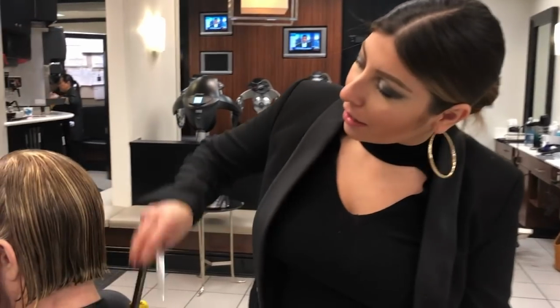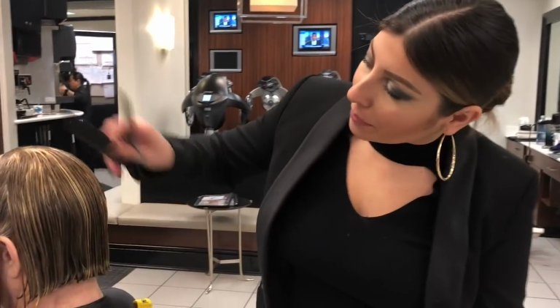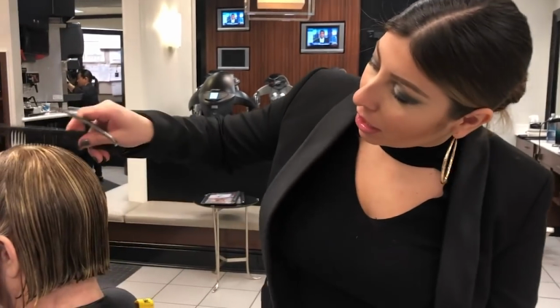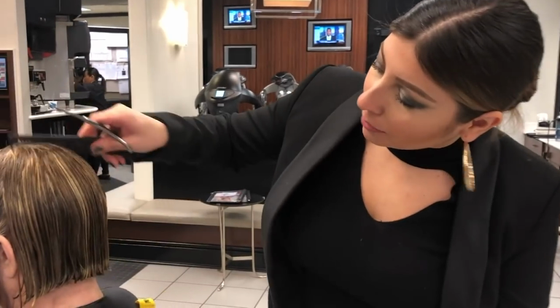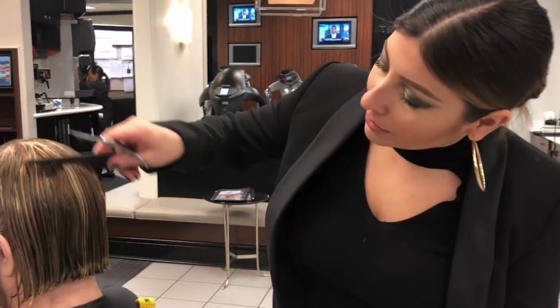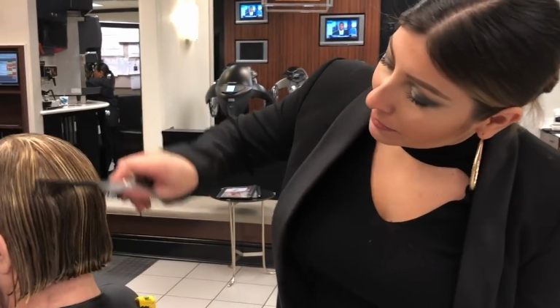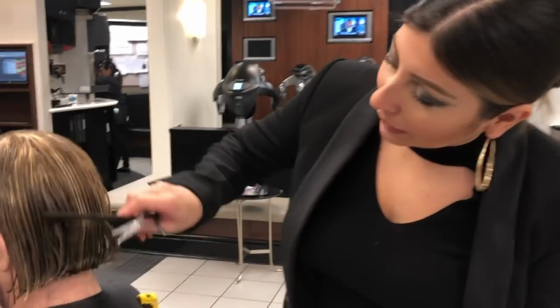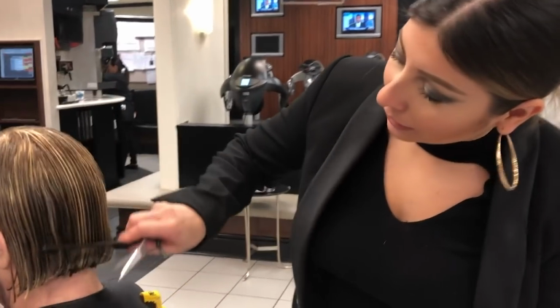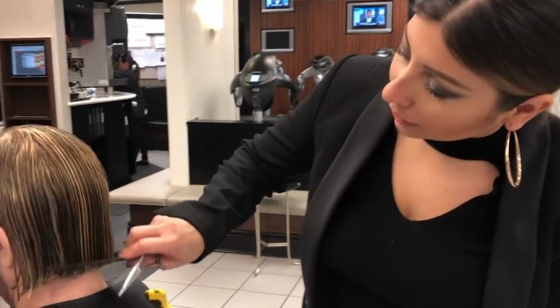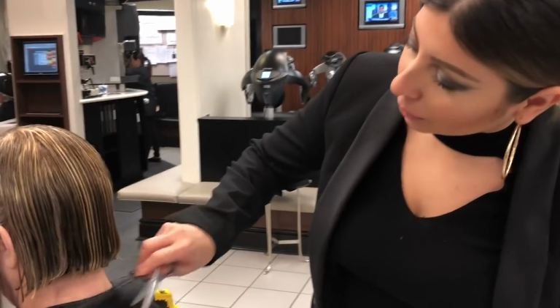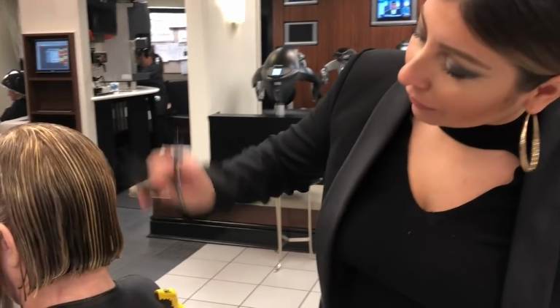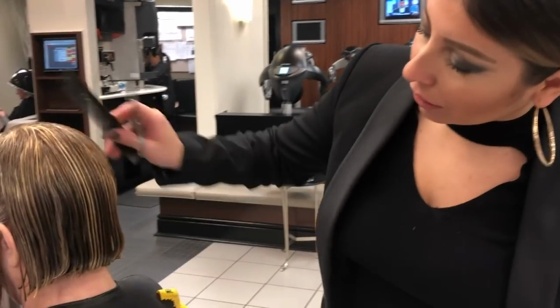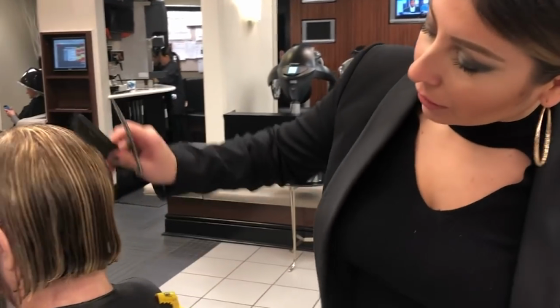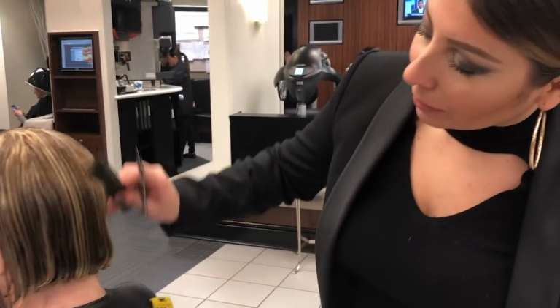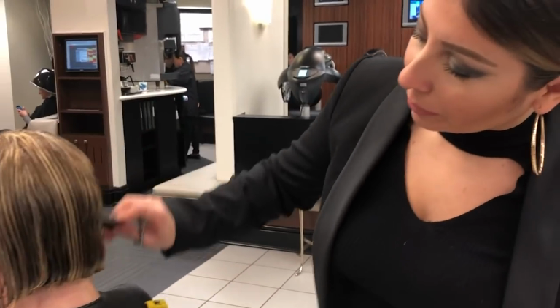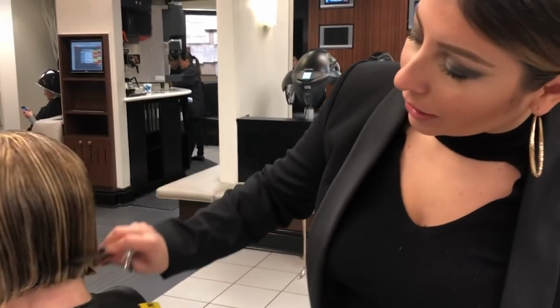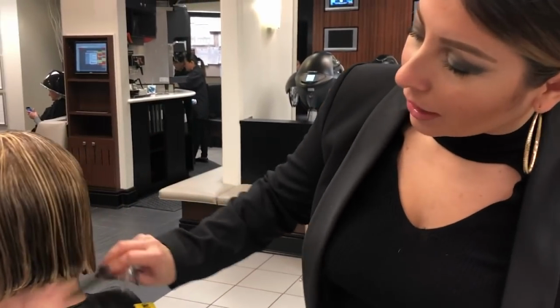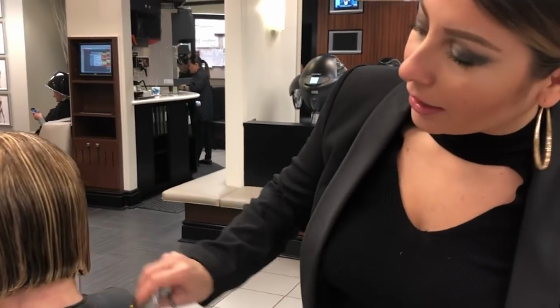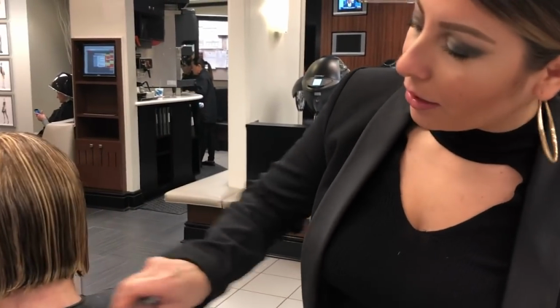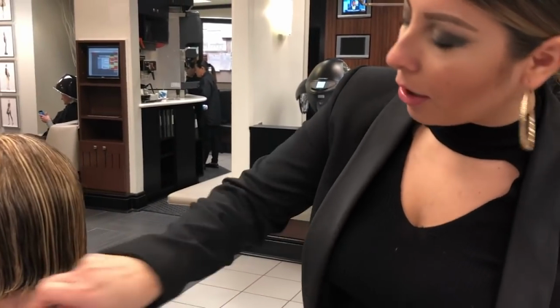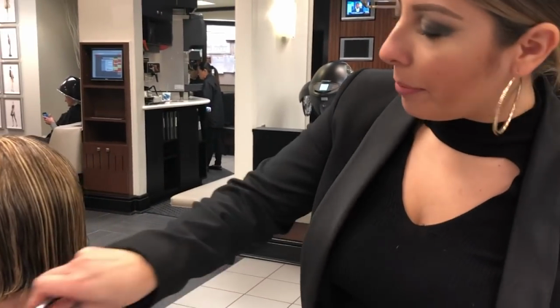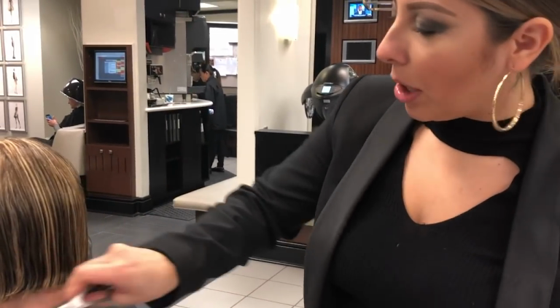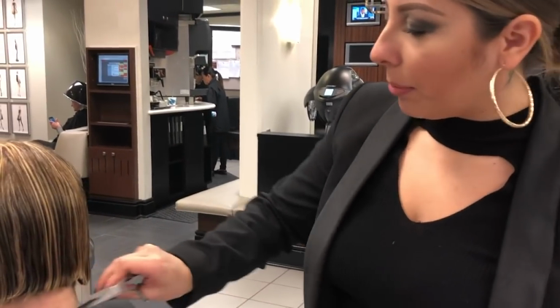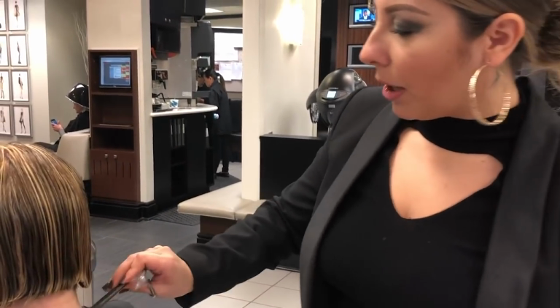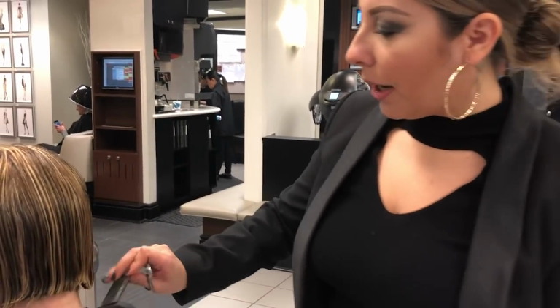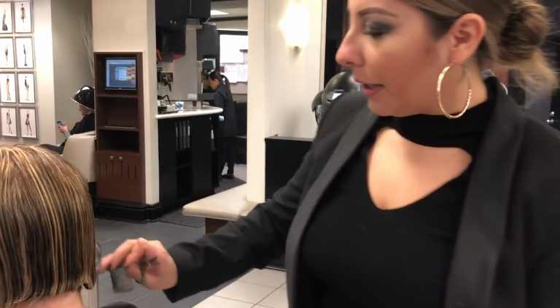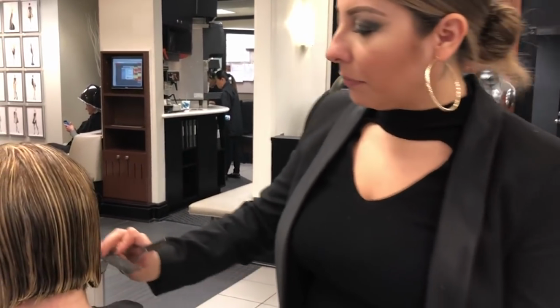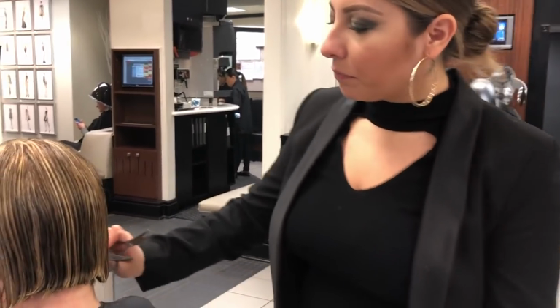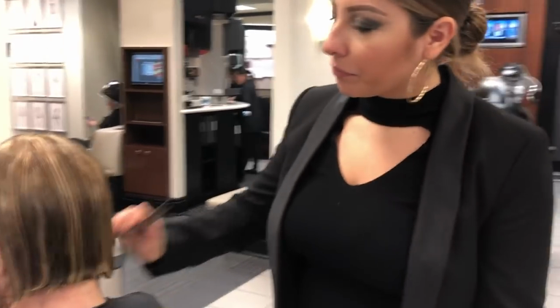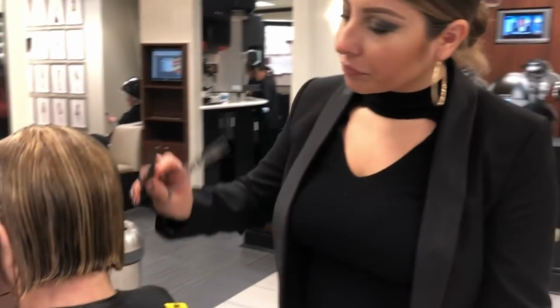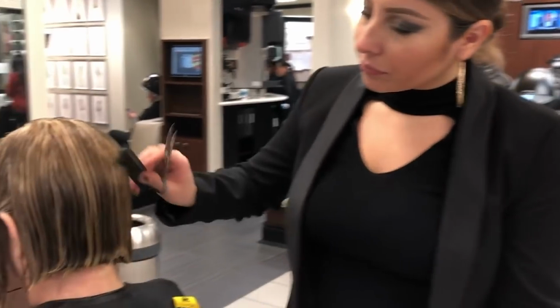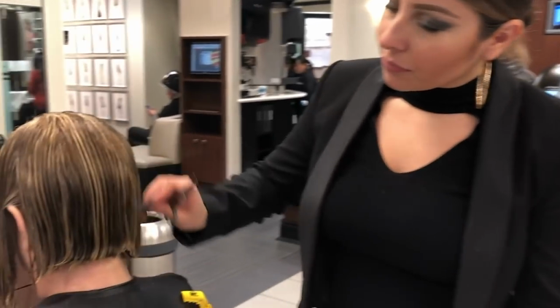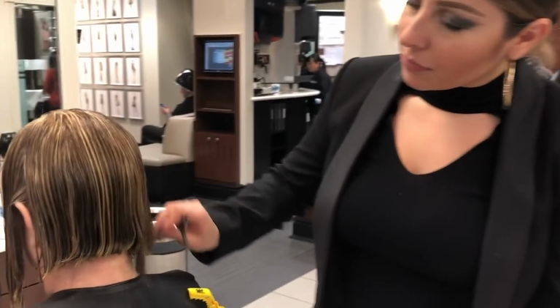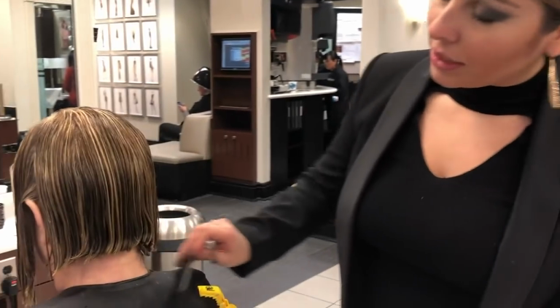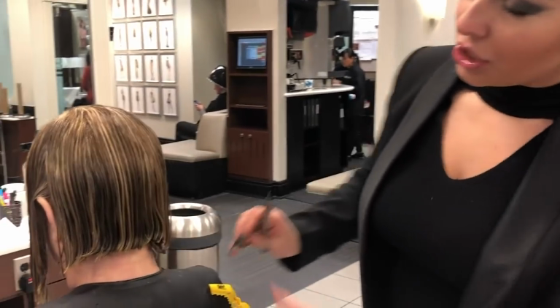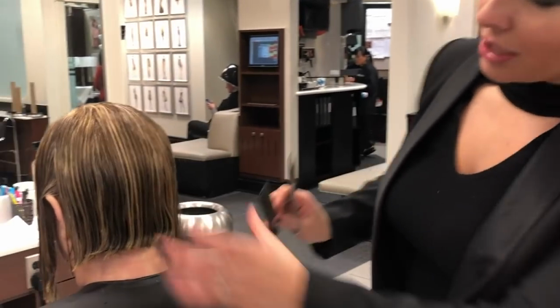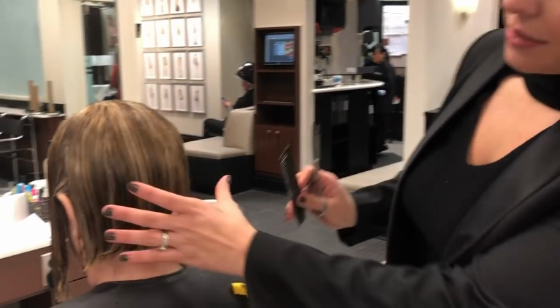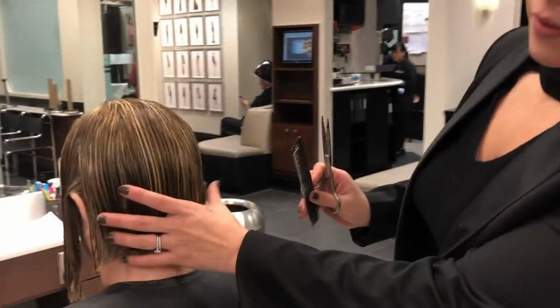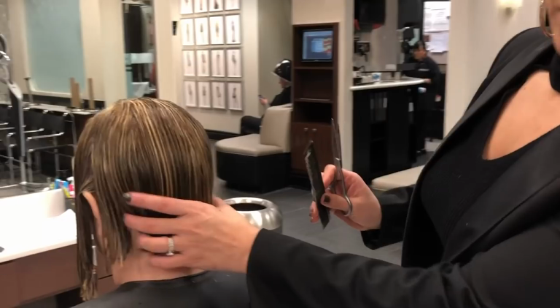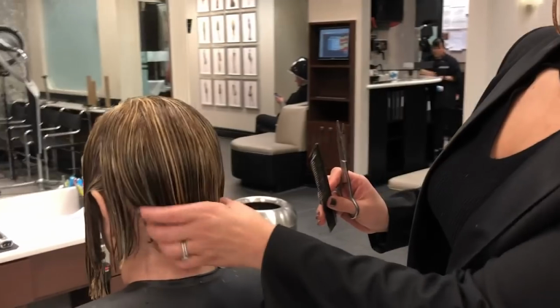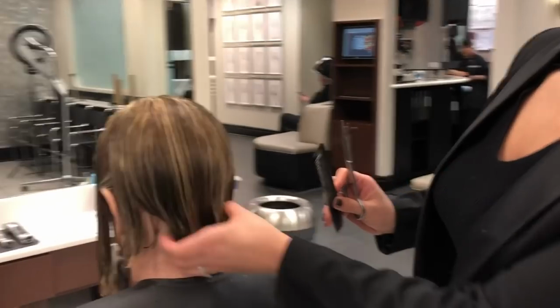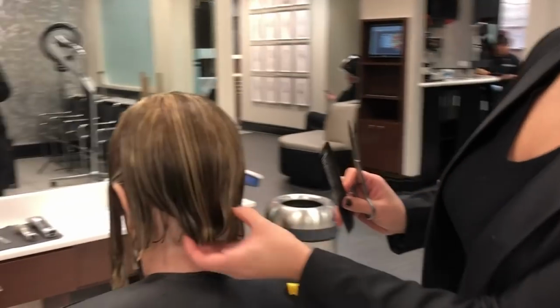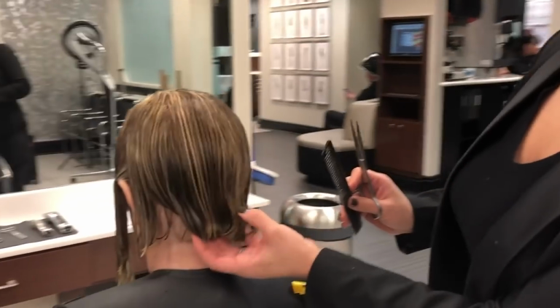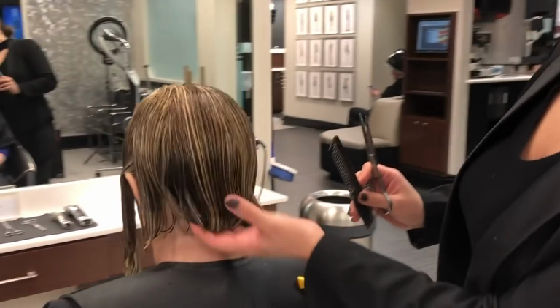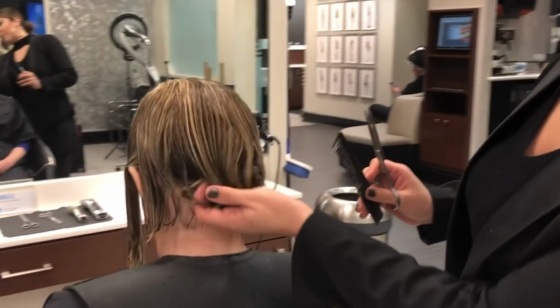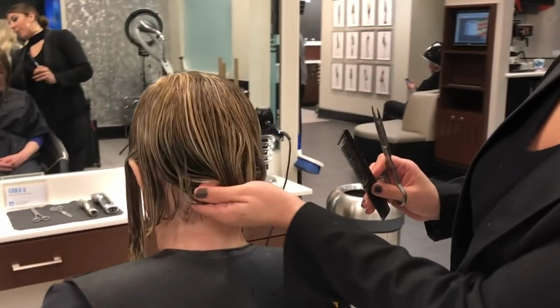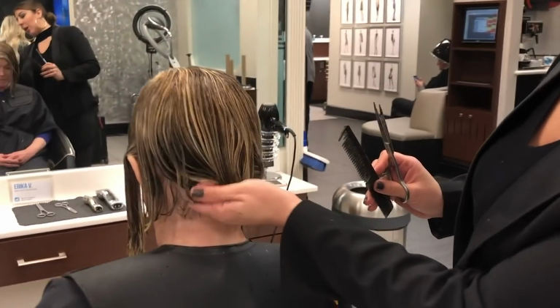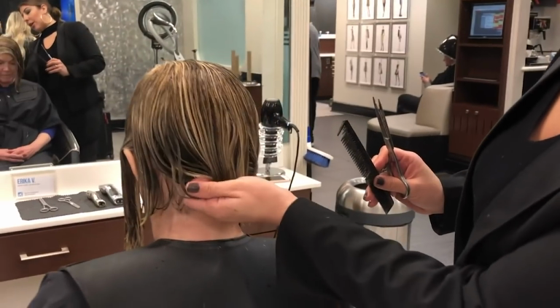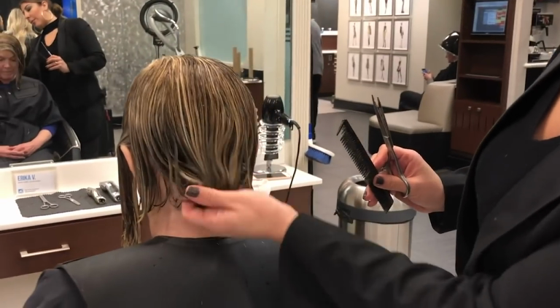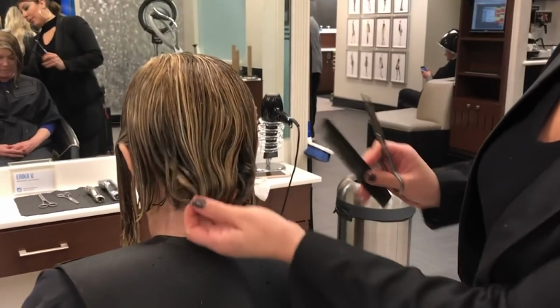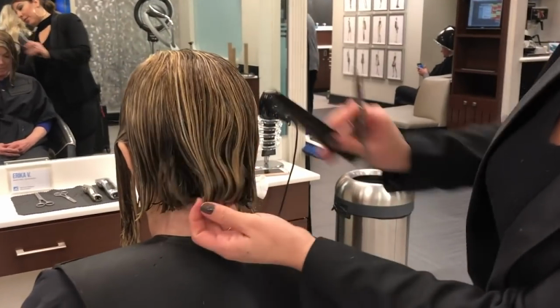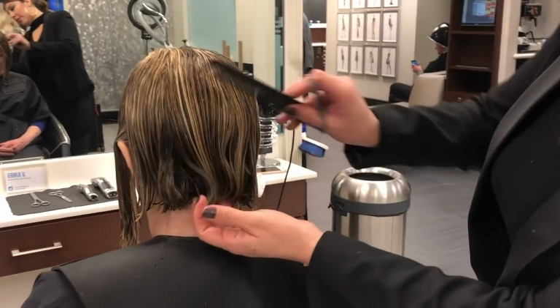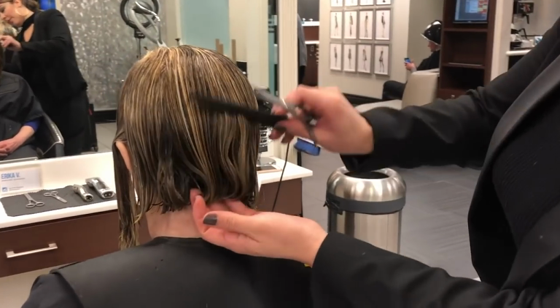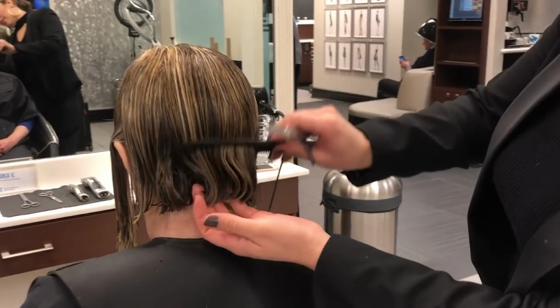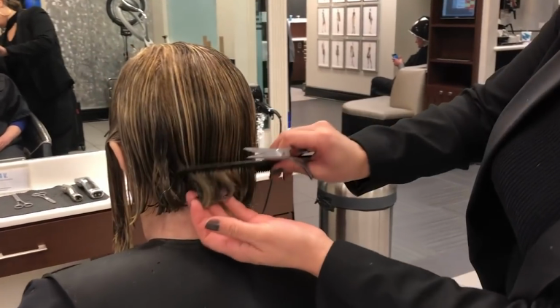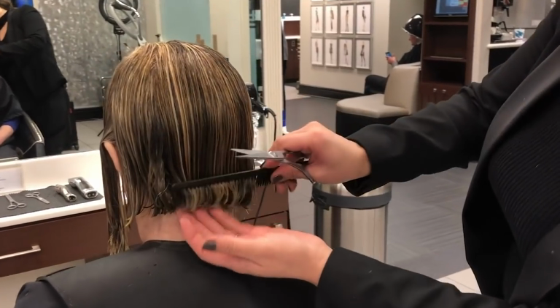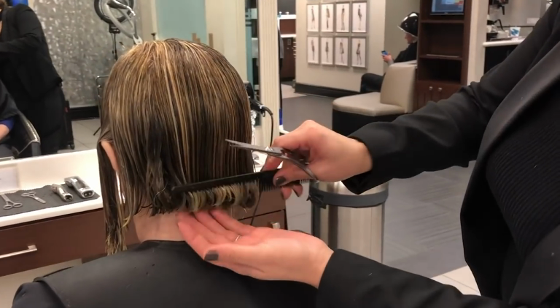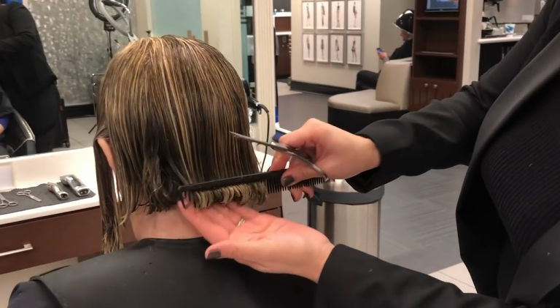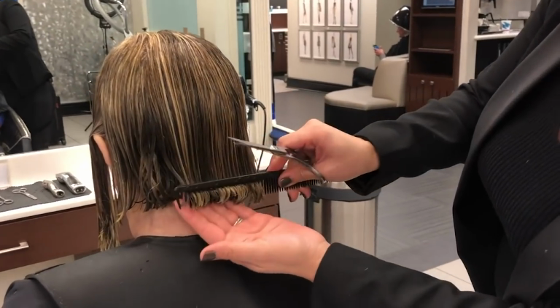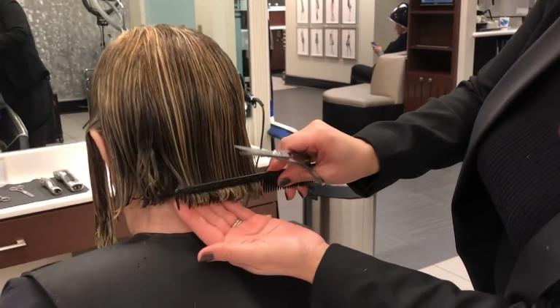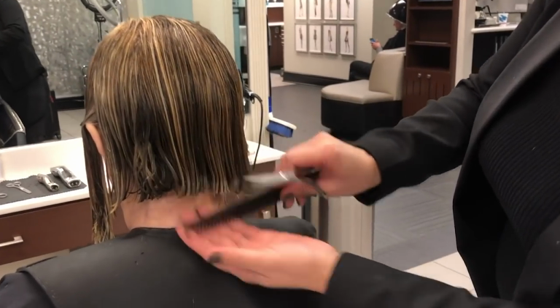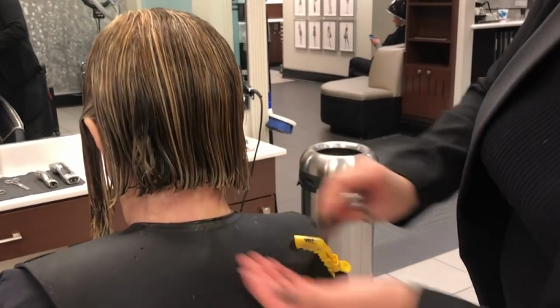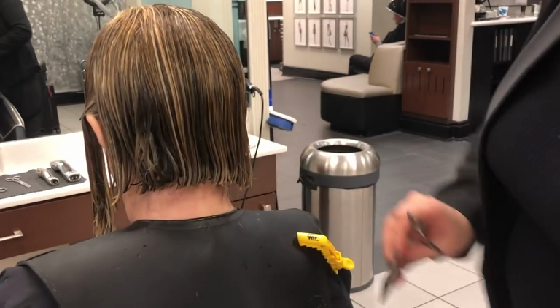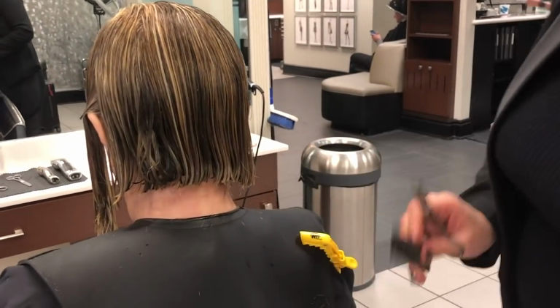On Miss Becky here, we've already pre-cut our bob line and she has a very thick bob. Very, very thick.